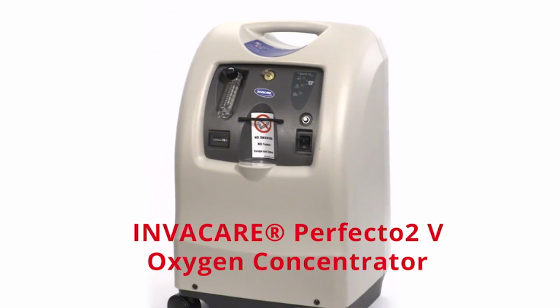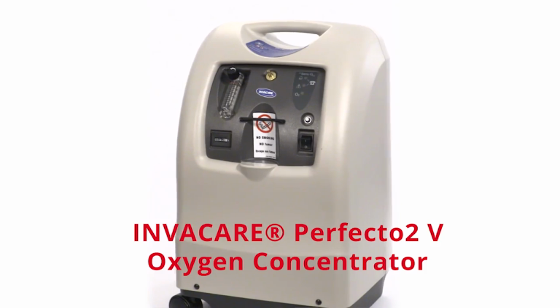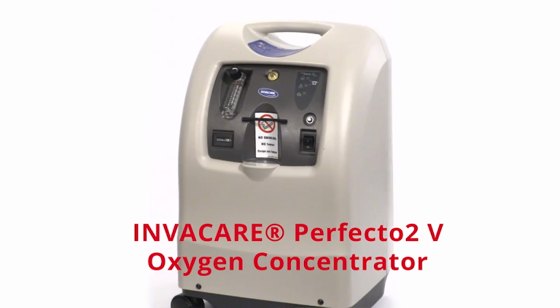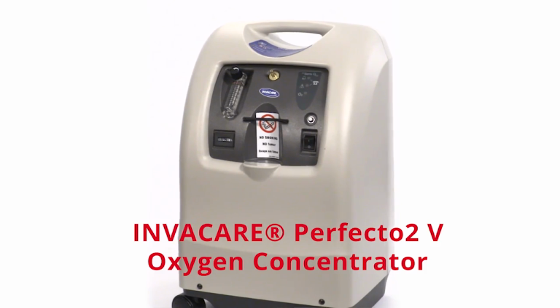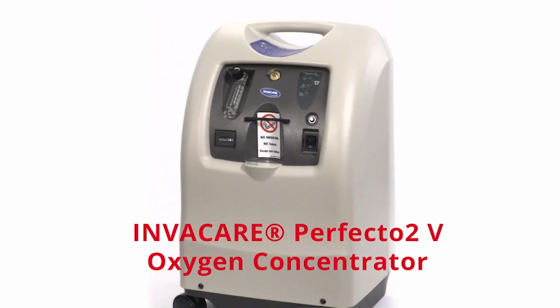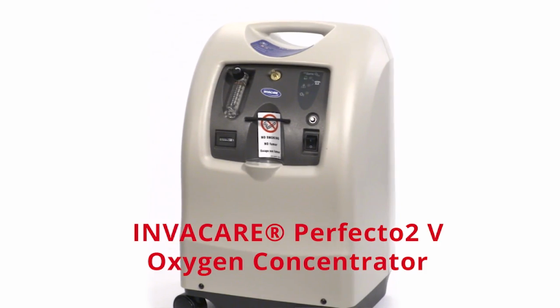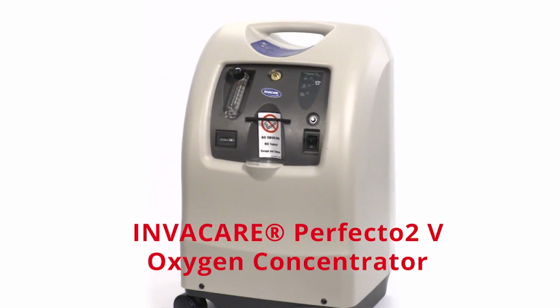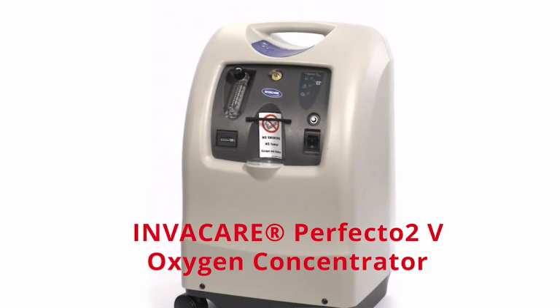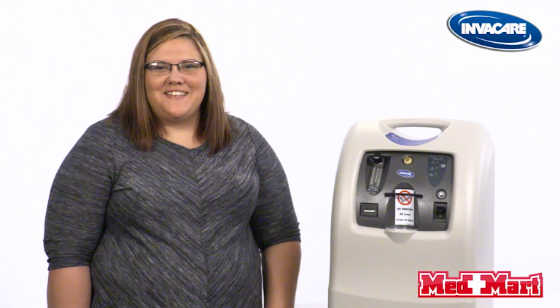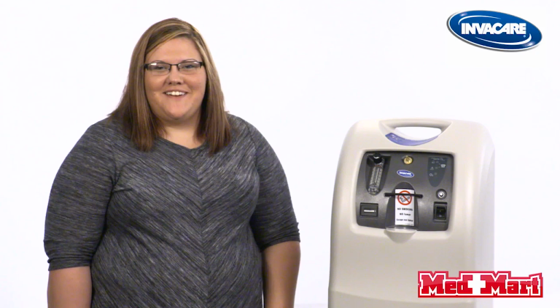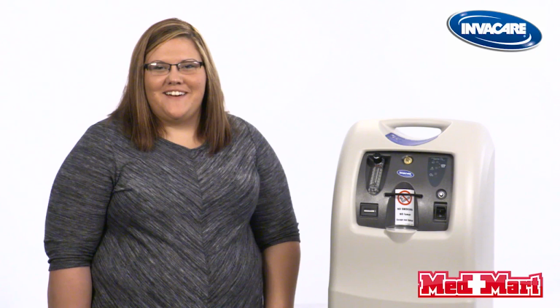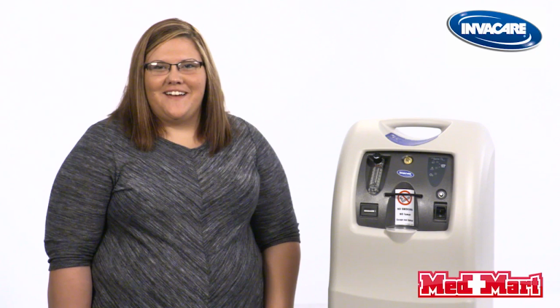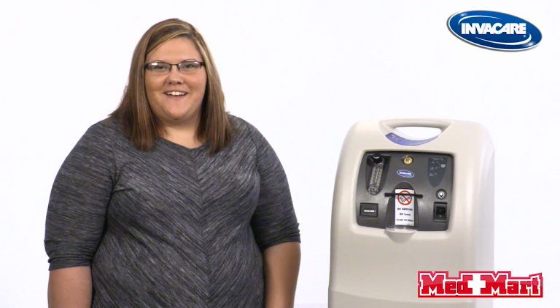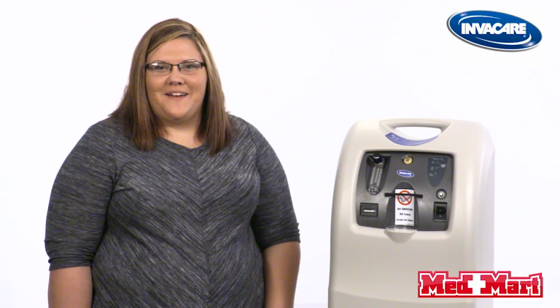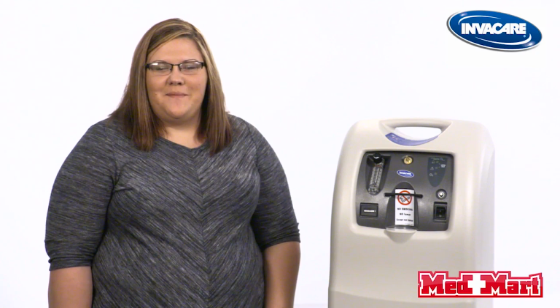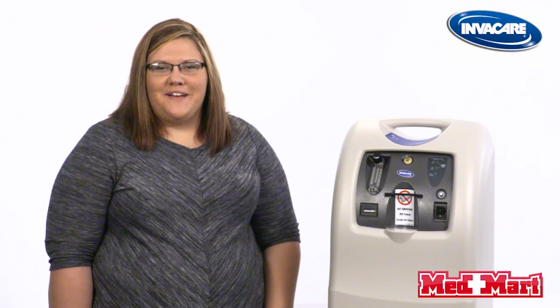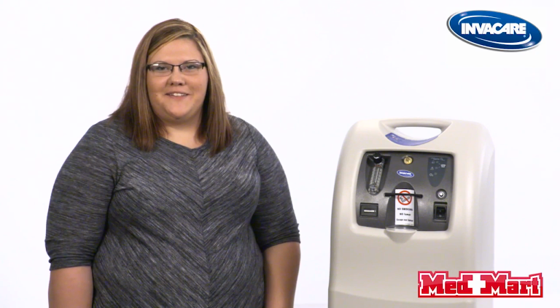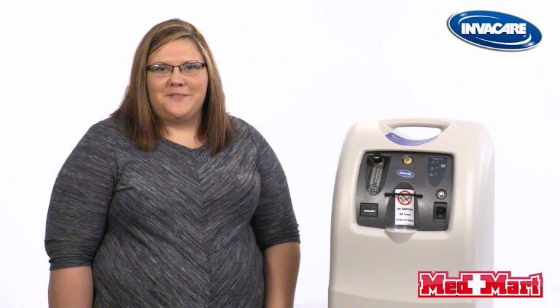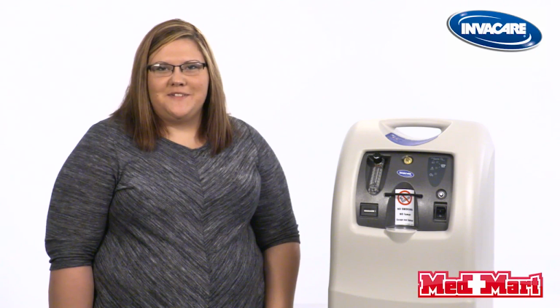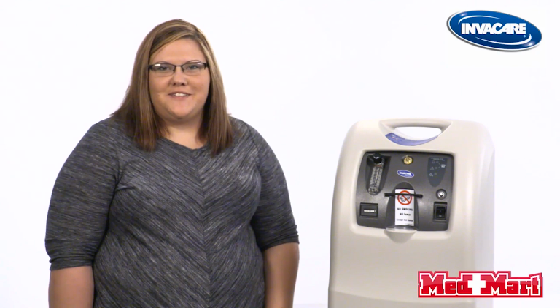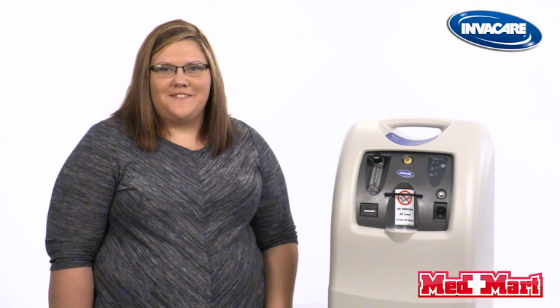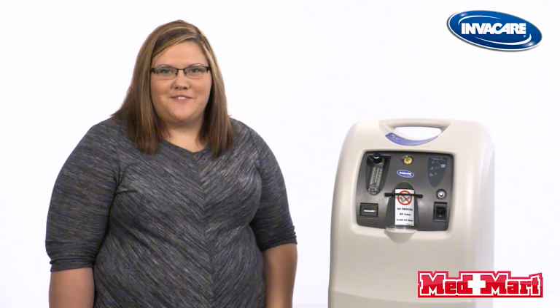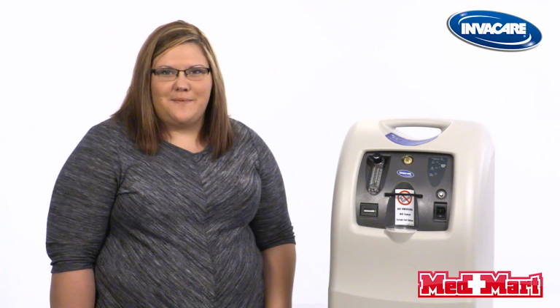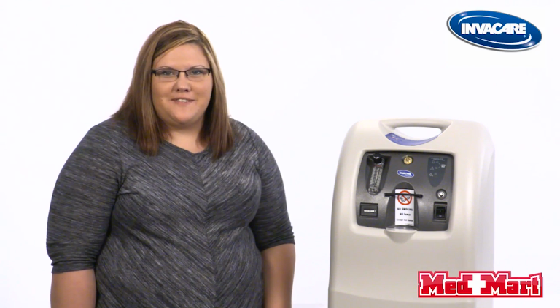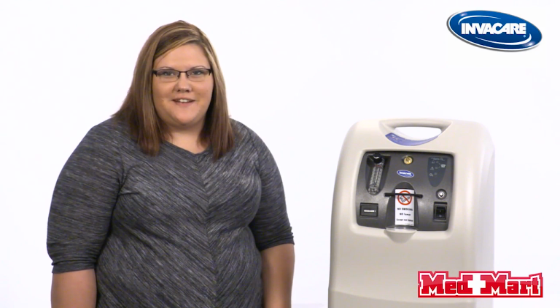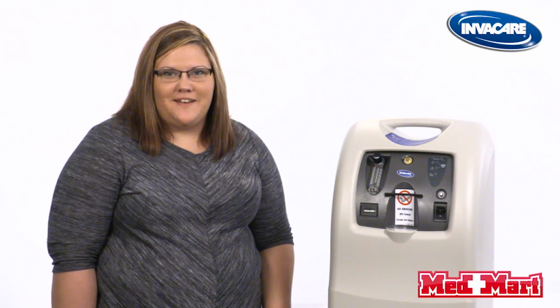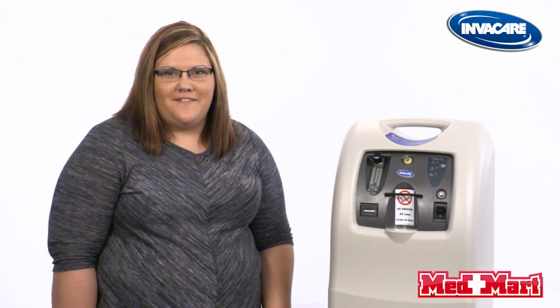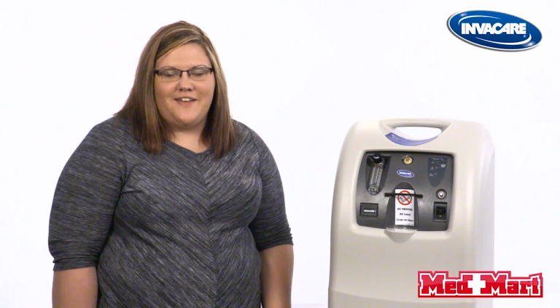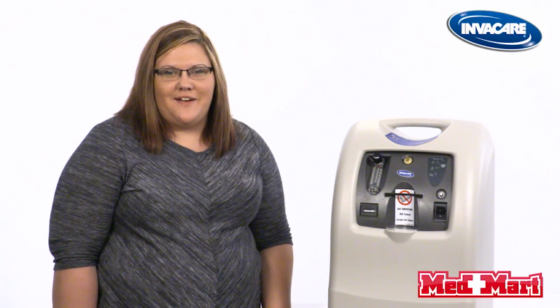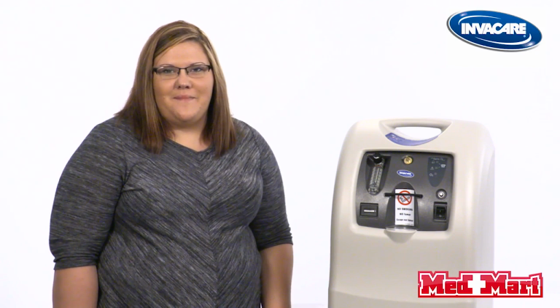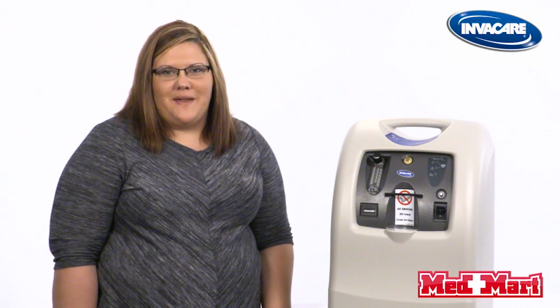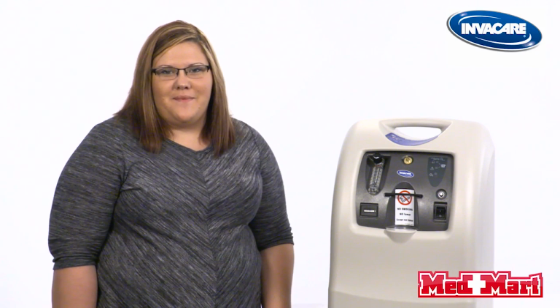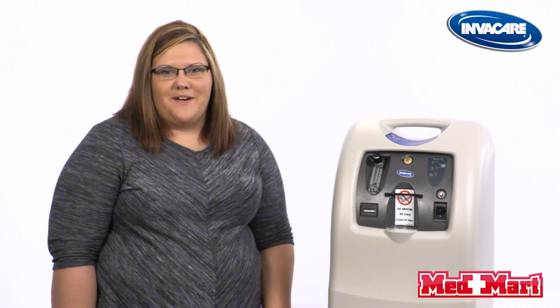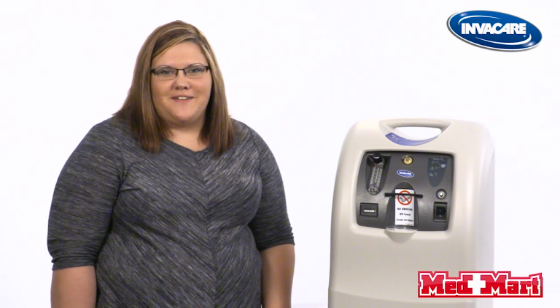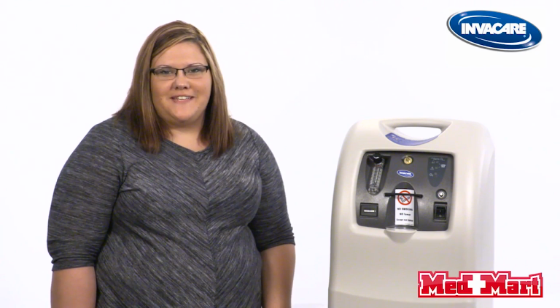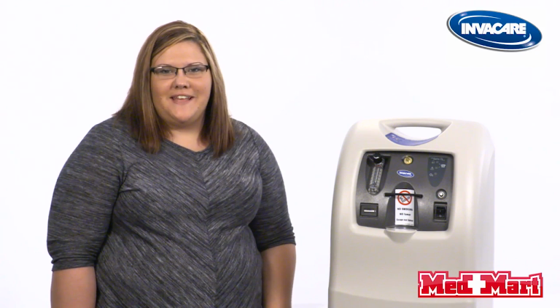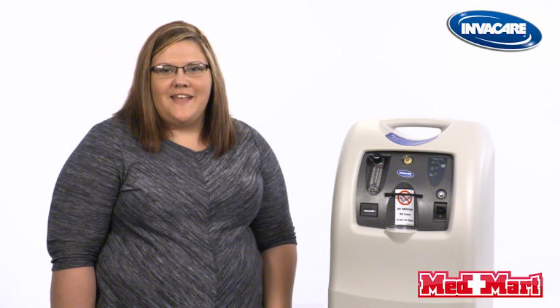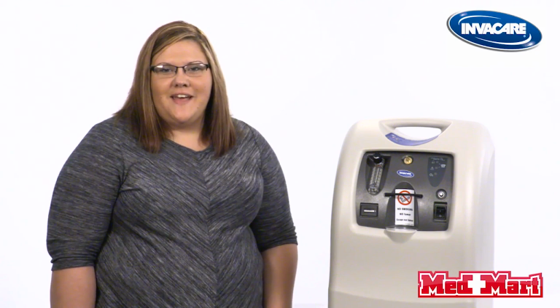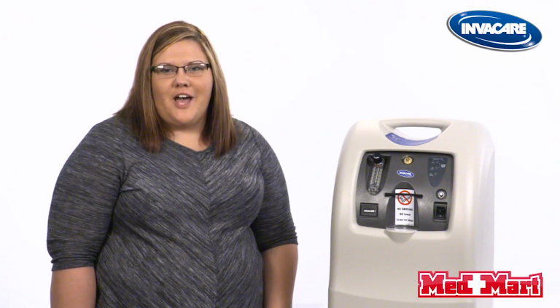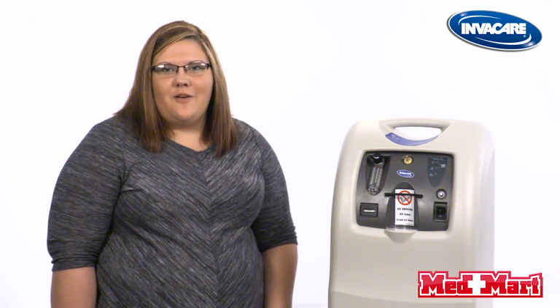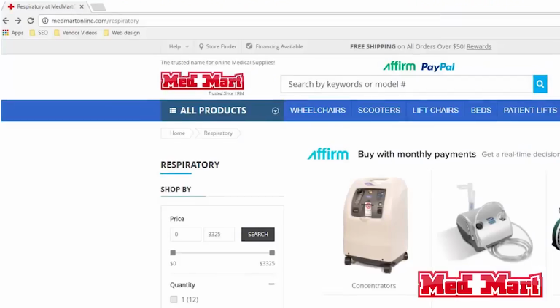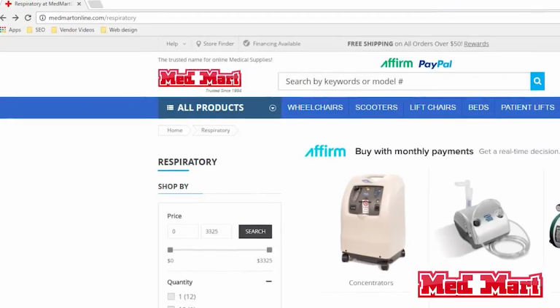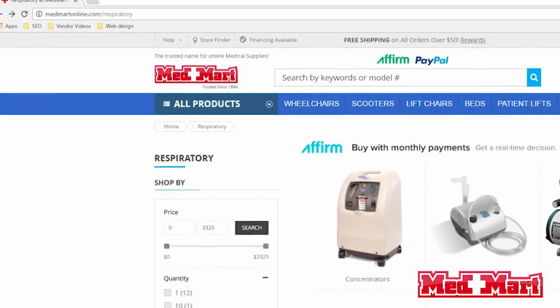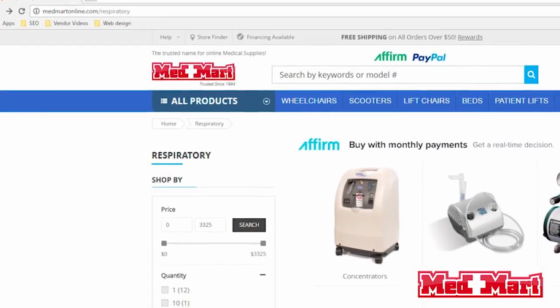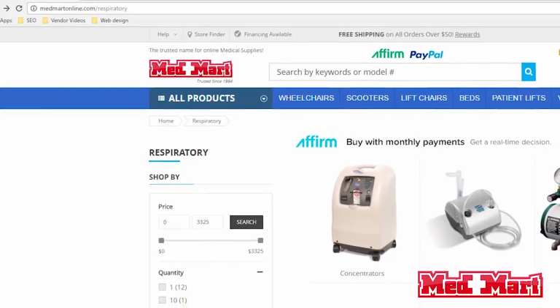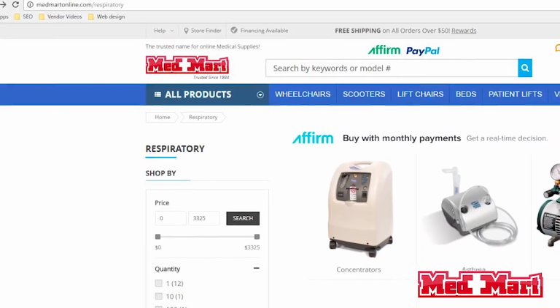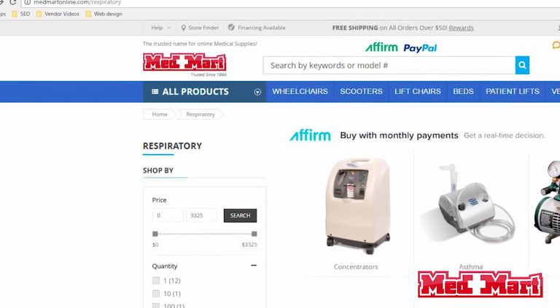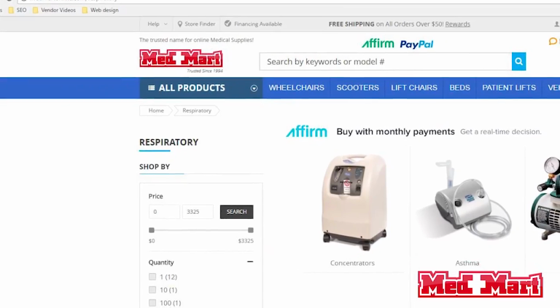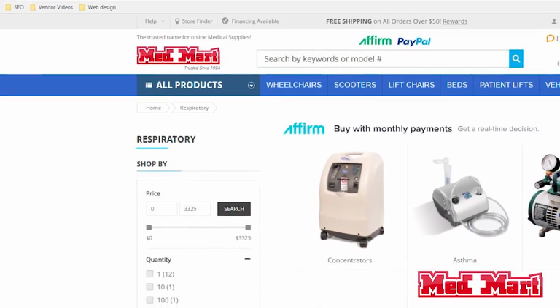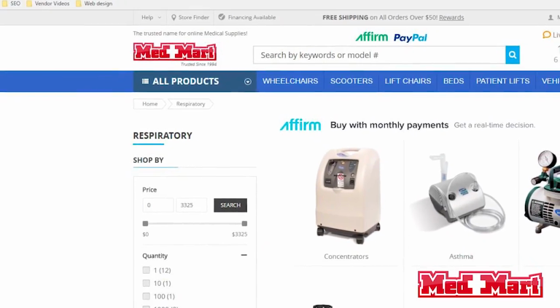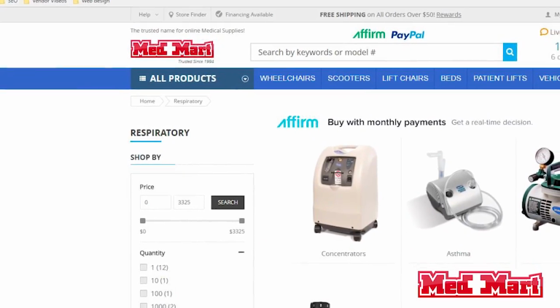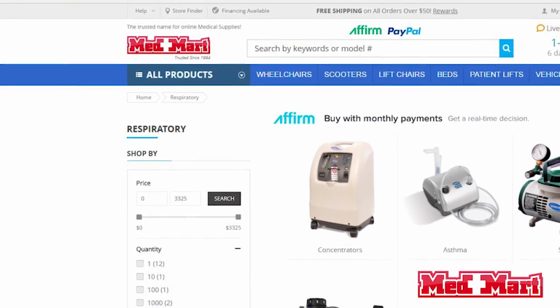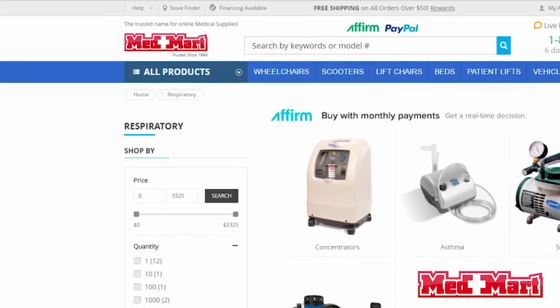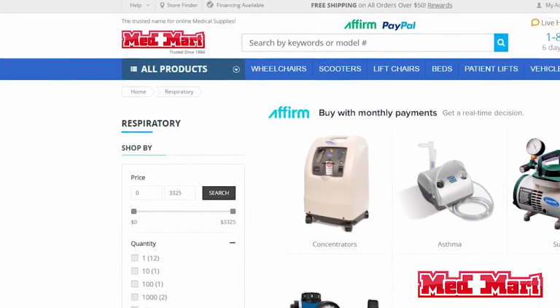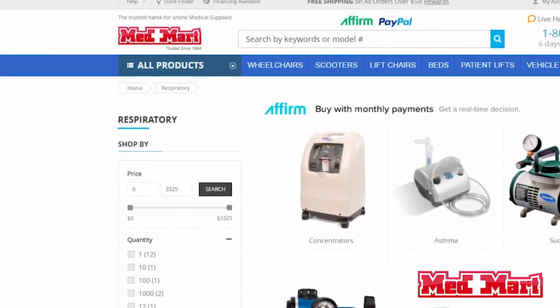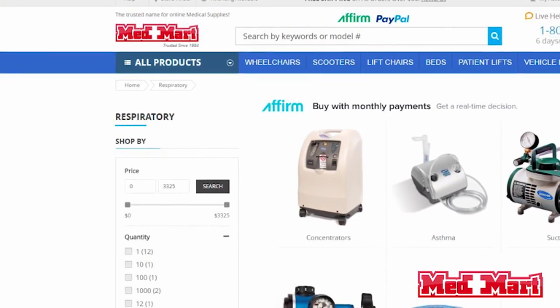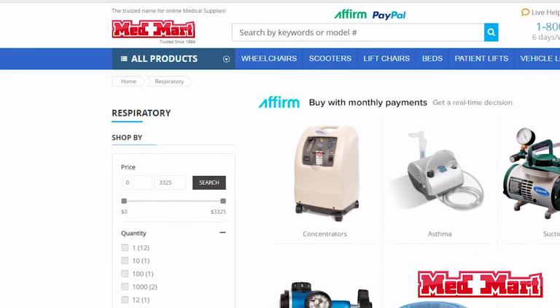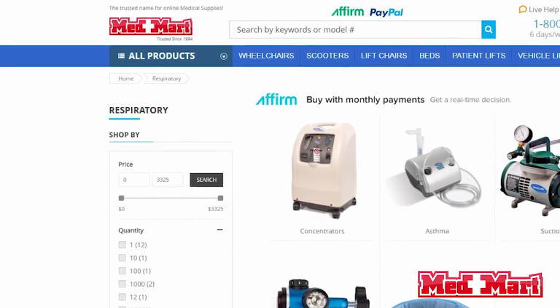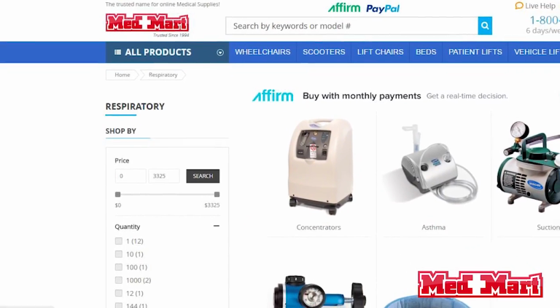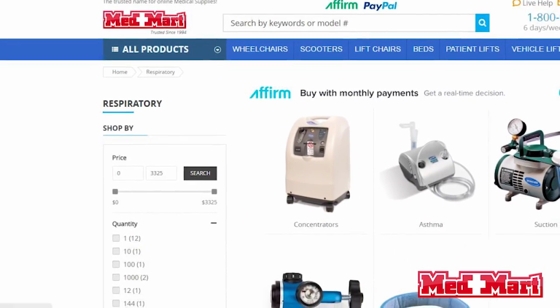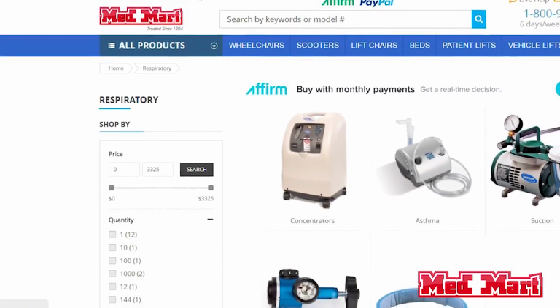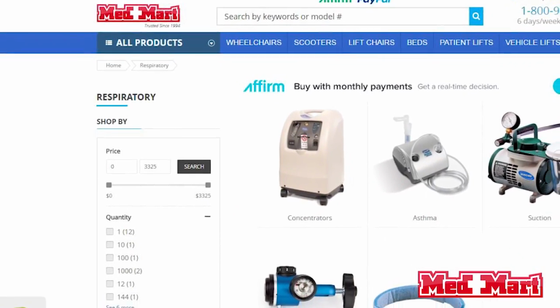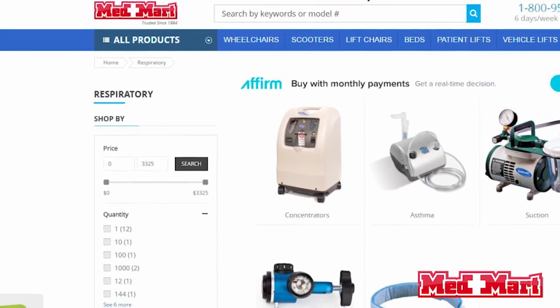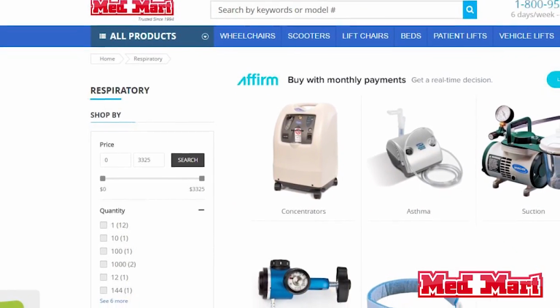Hello, my name is Kara. I'm a customer service representative here at MedMart. I have been in the respiratory business for five years.